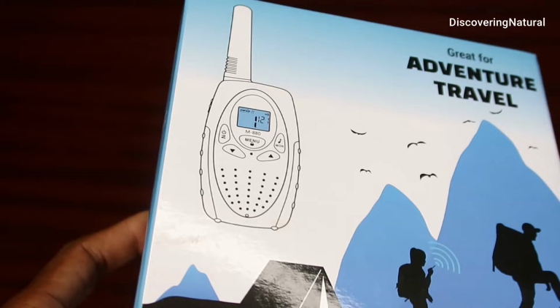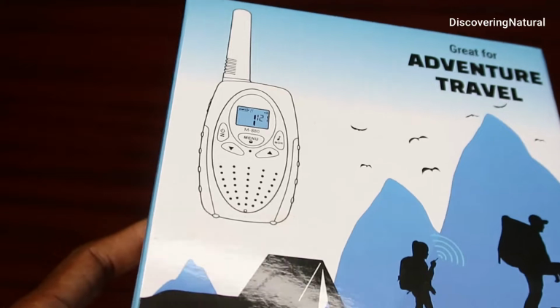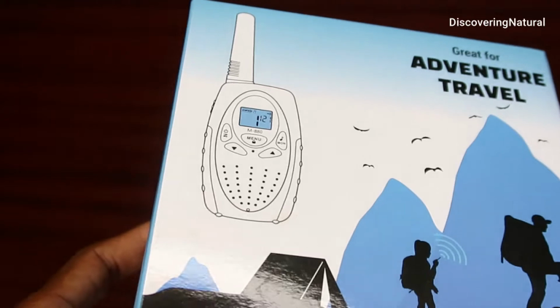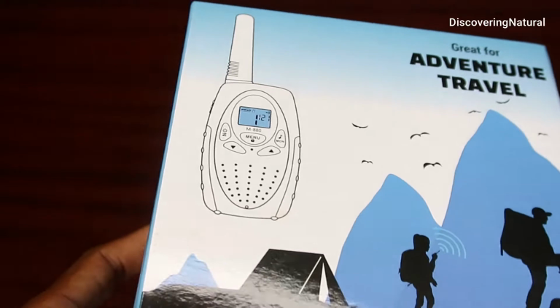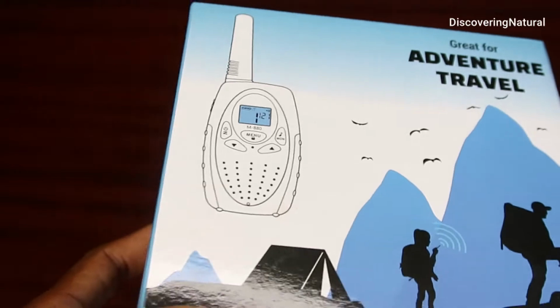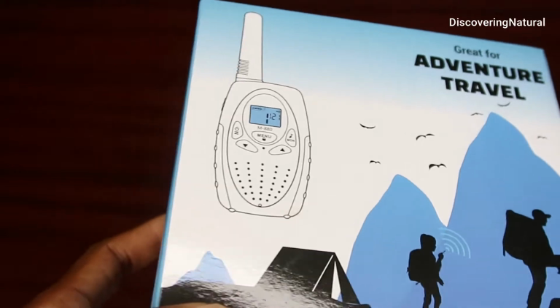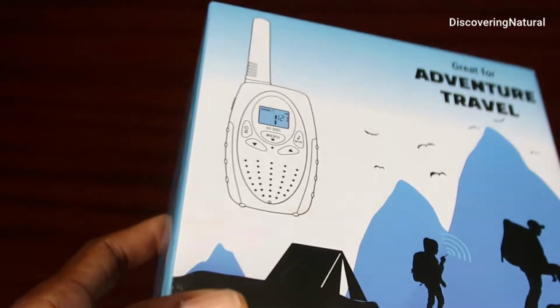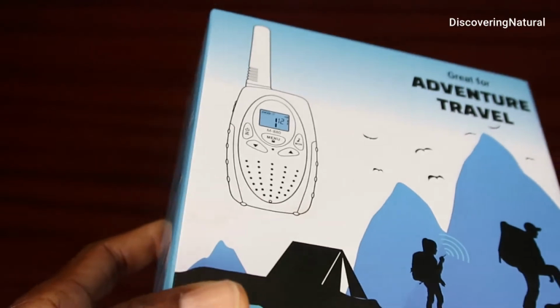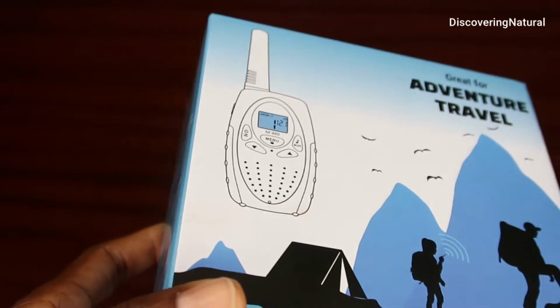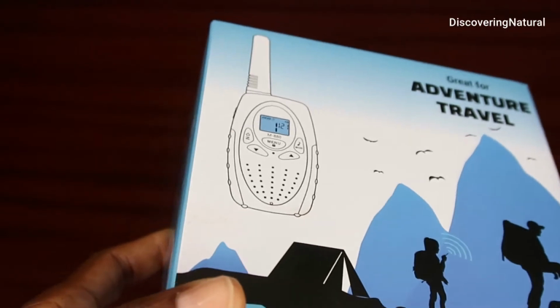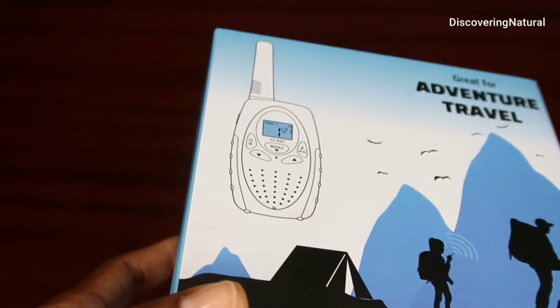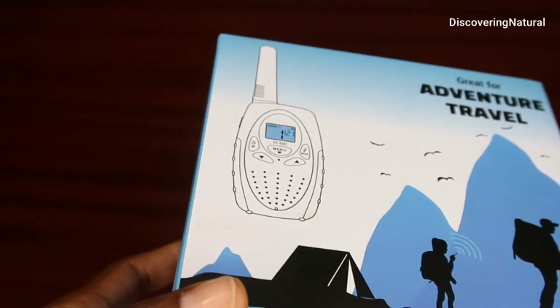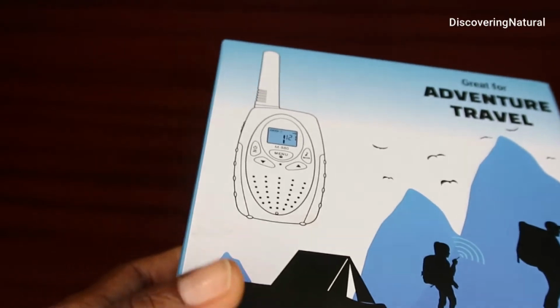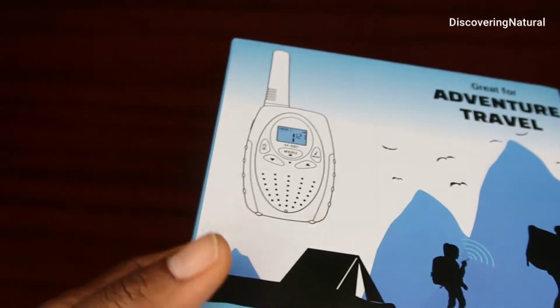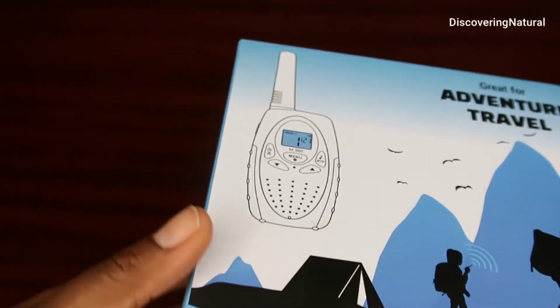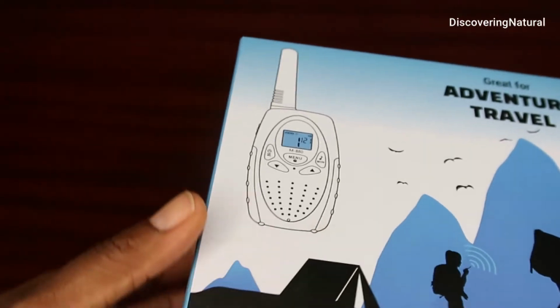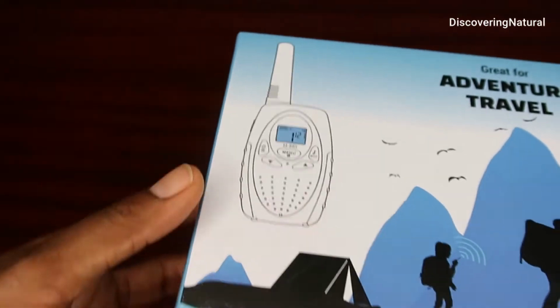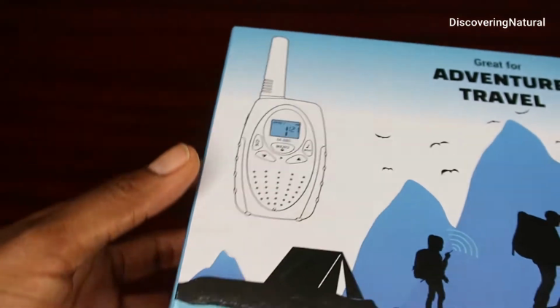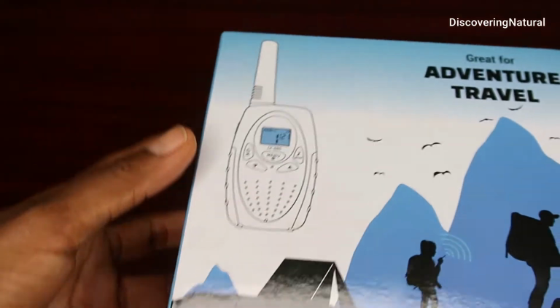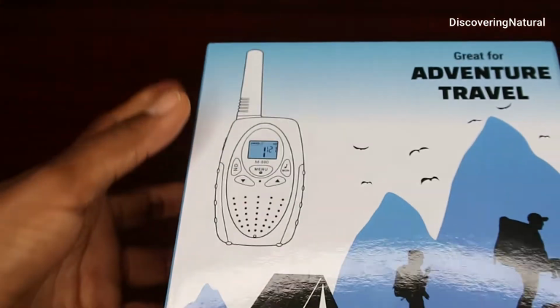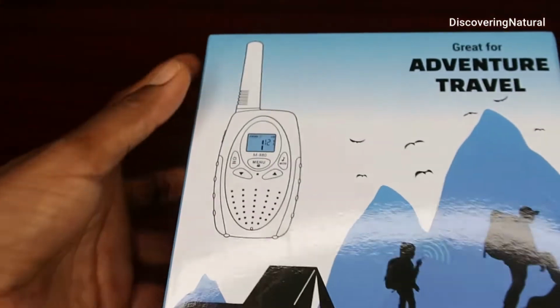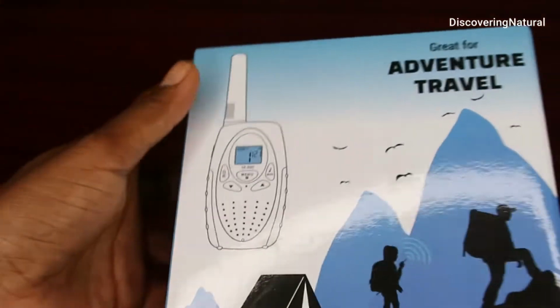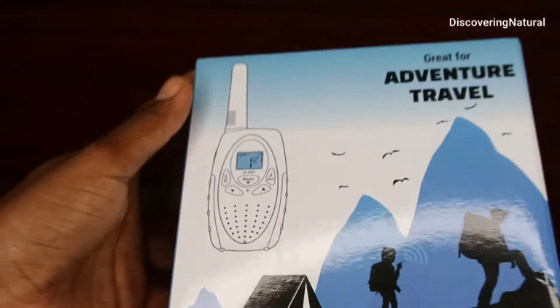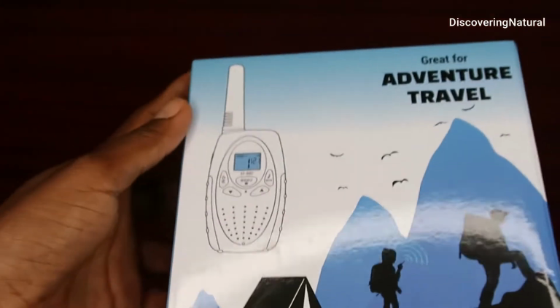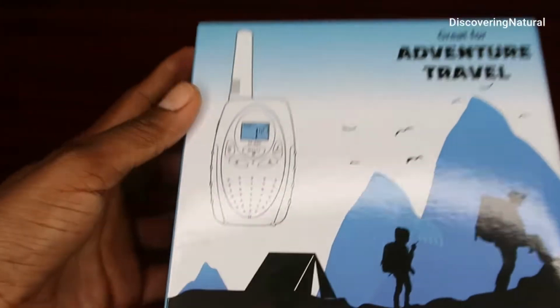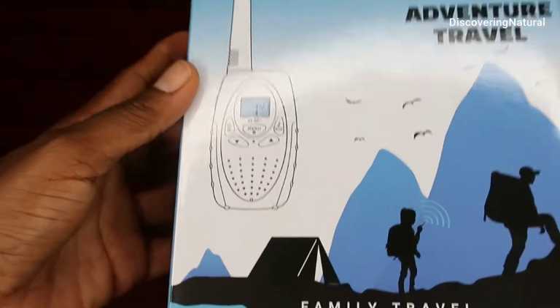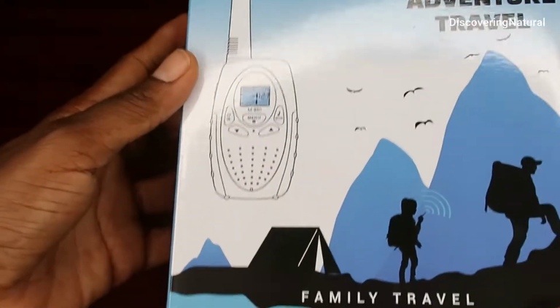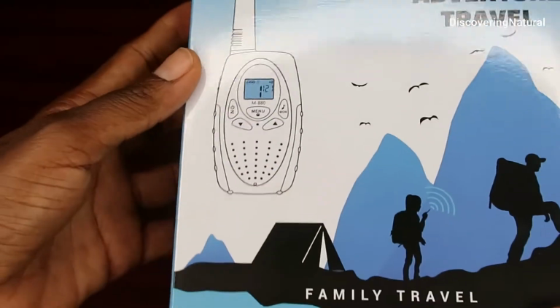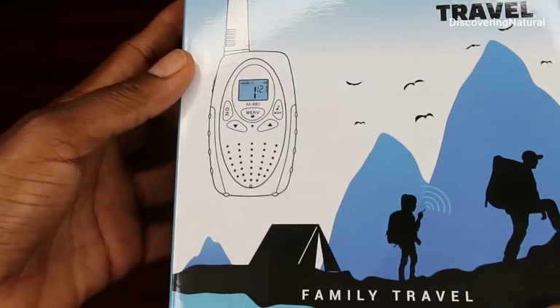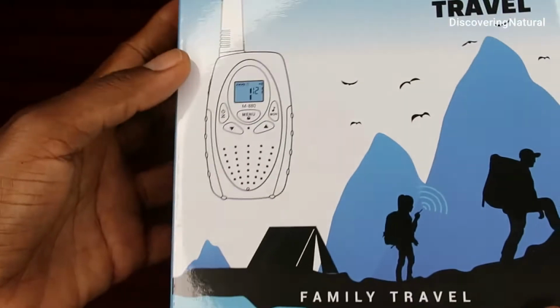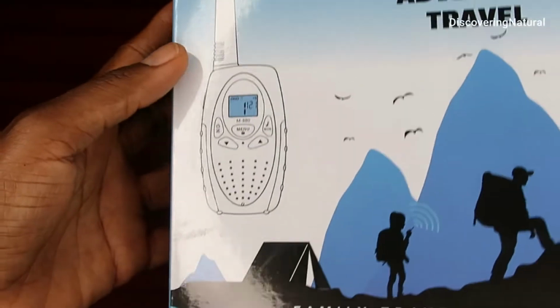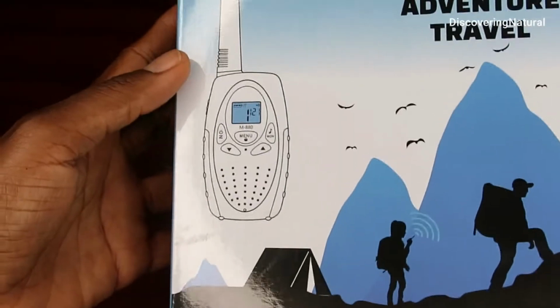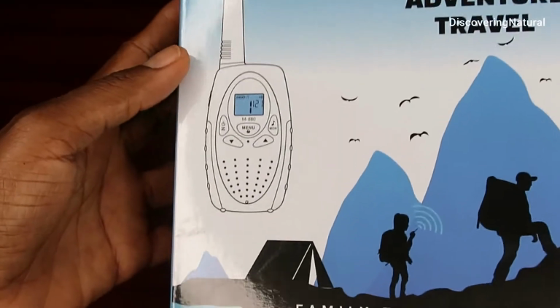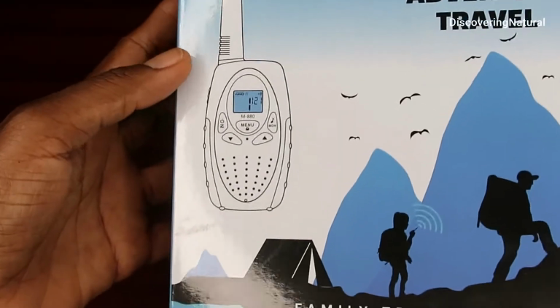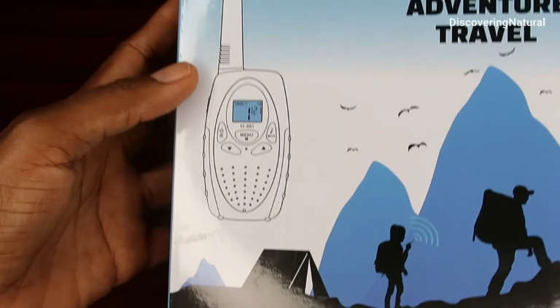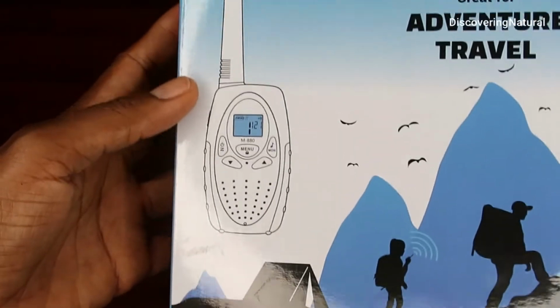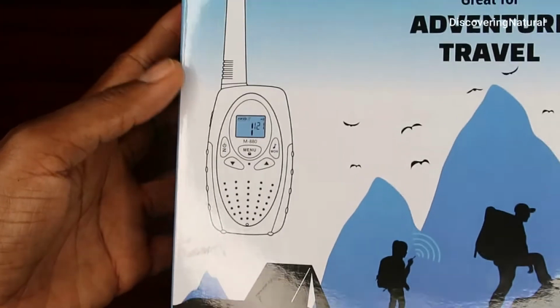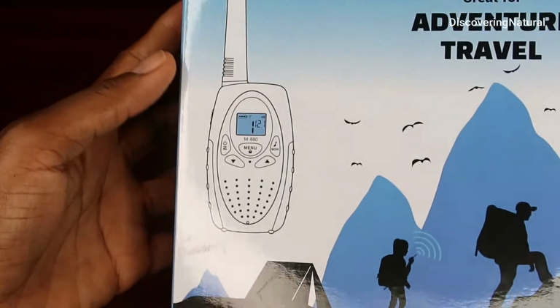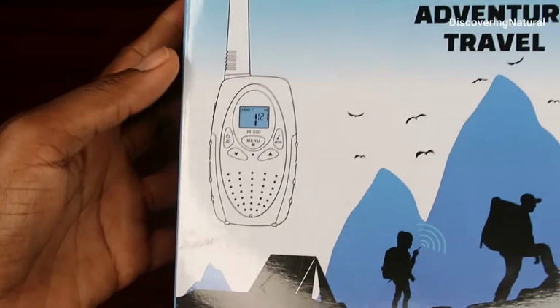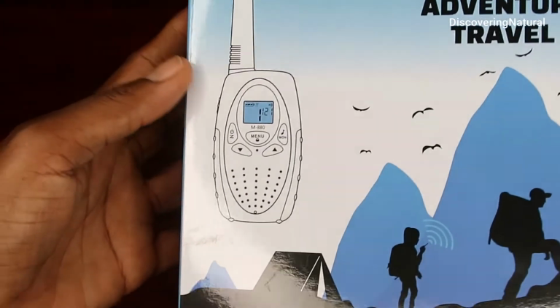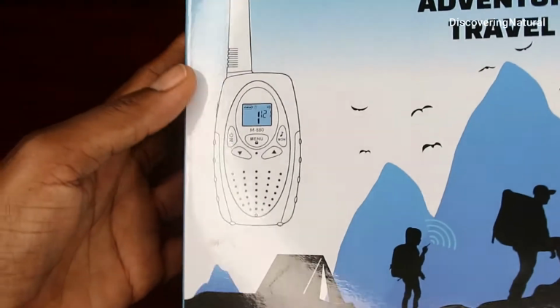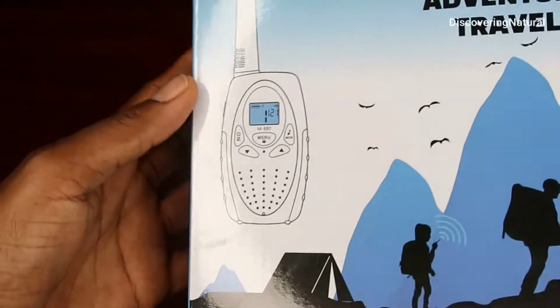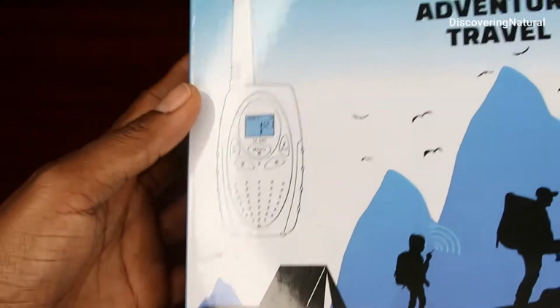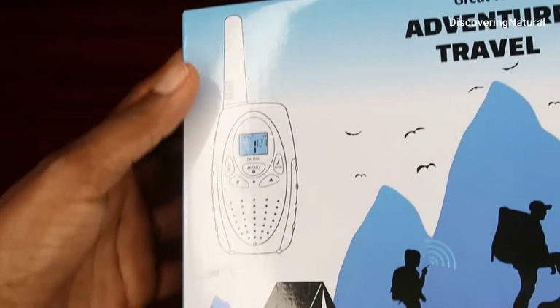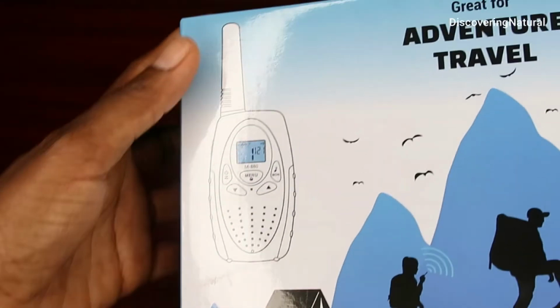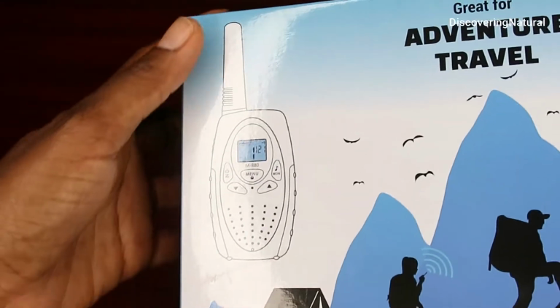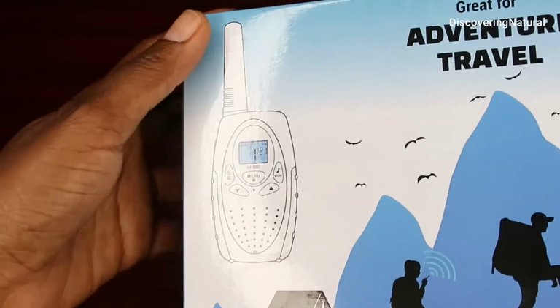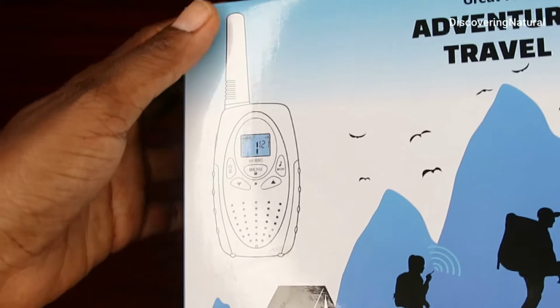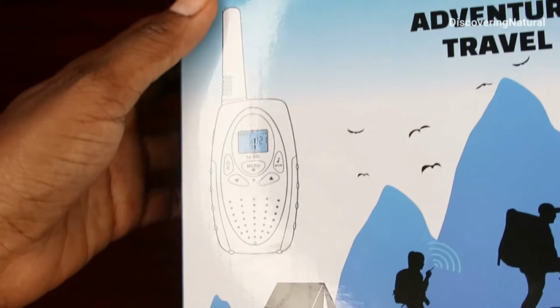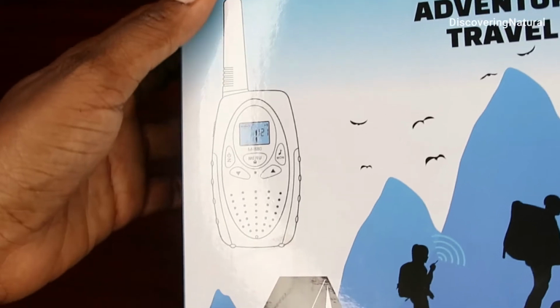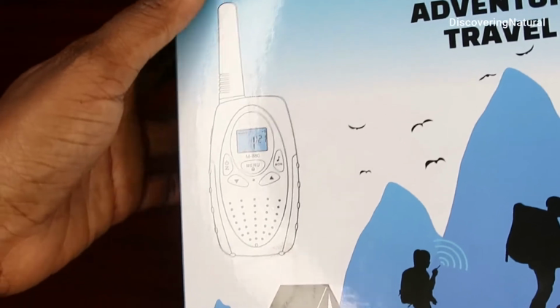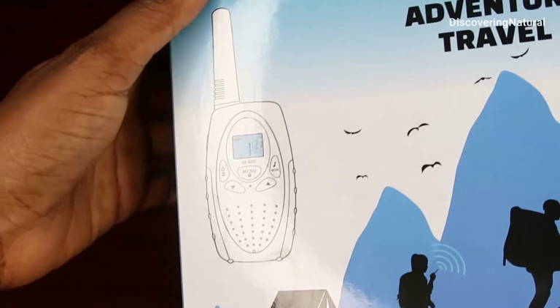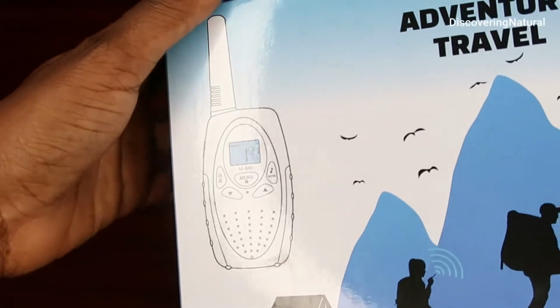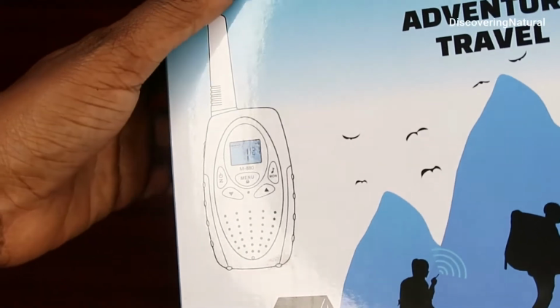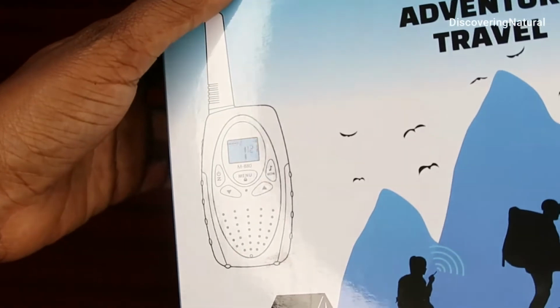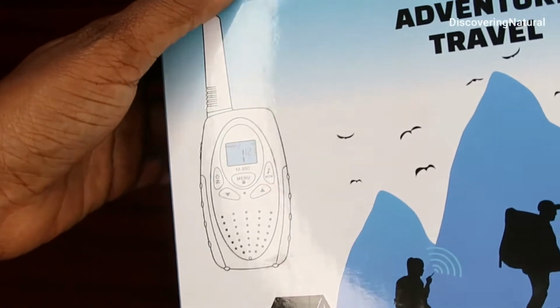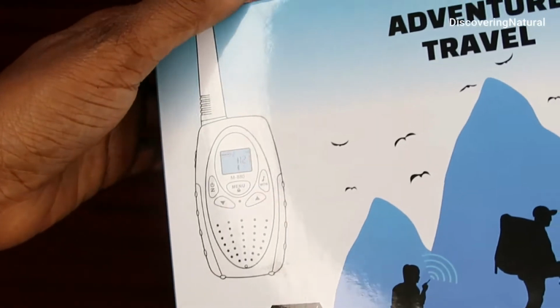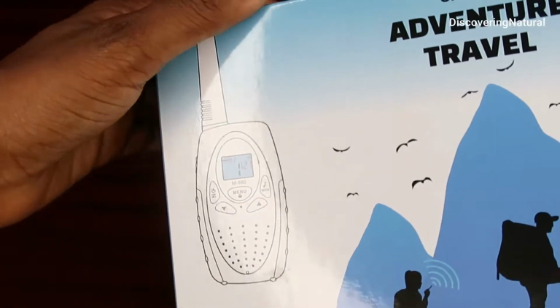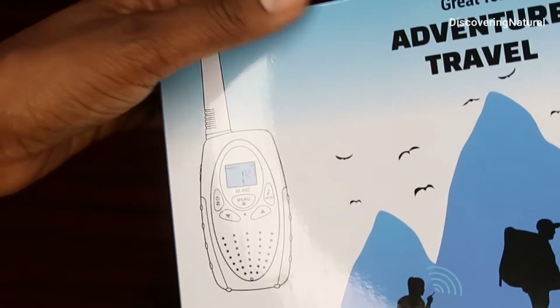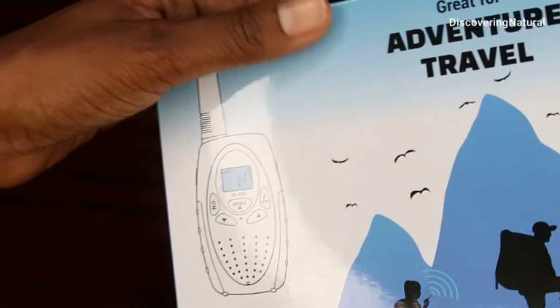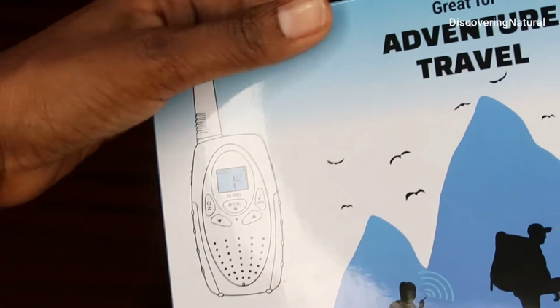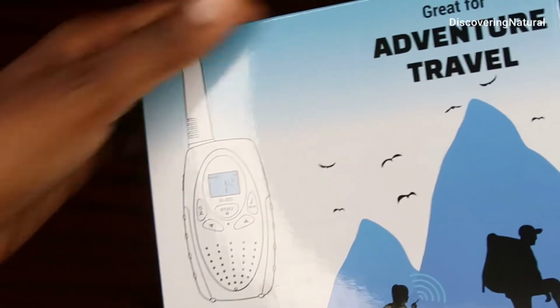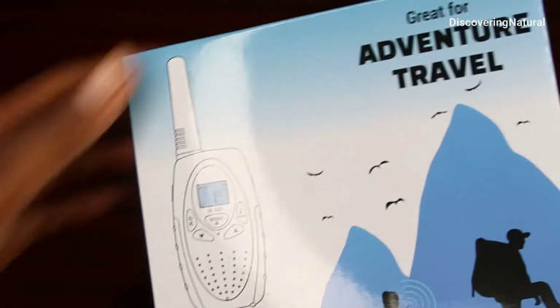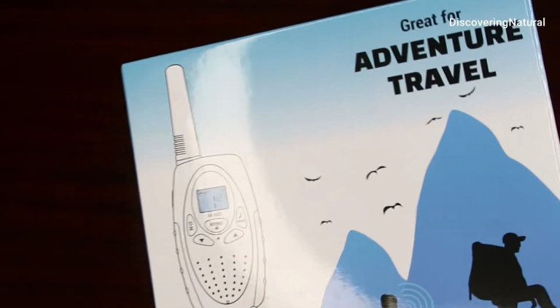I'm going to be reviewing this walkie talkie. This is a family friendly walkie talkie. You can even use it as a baby monitor.